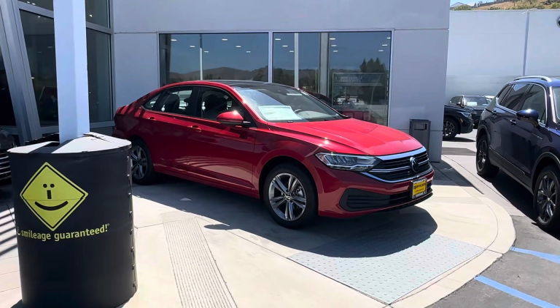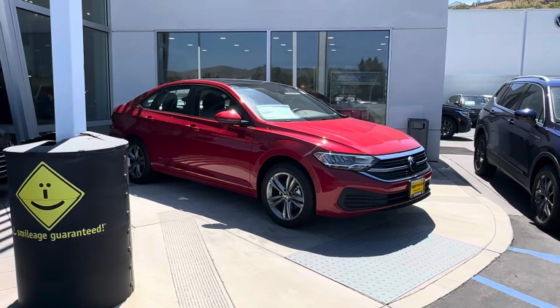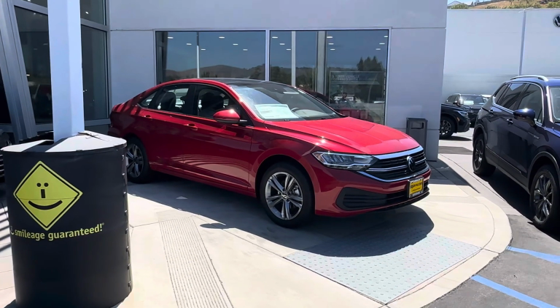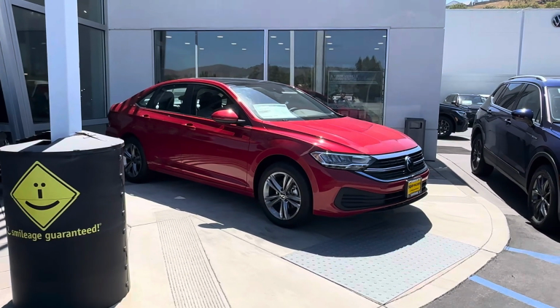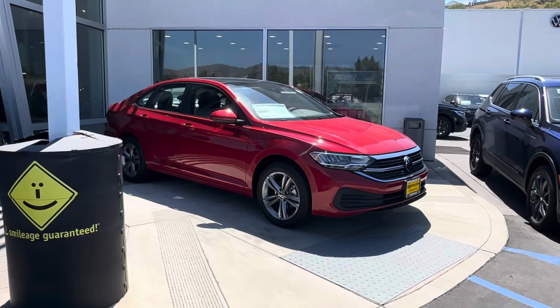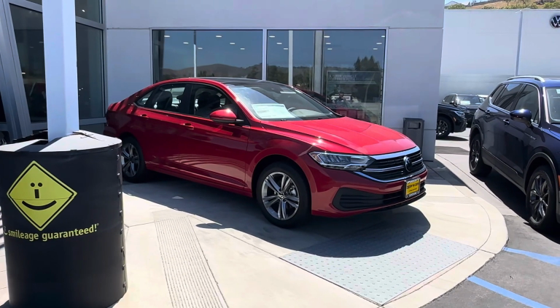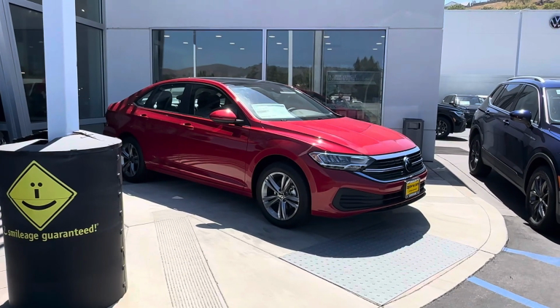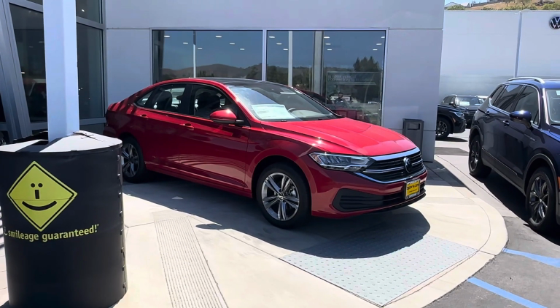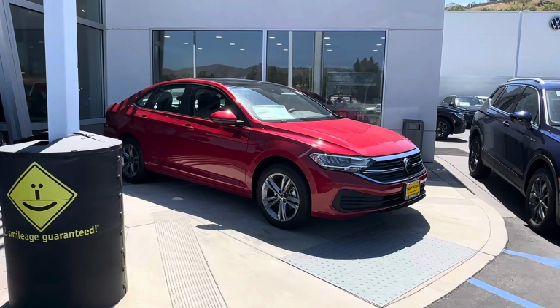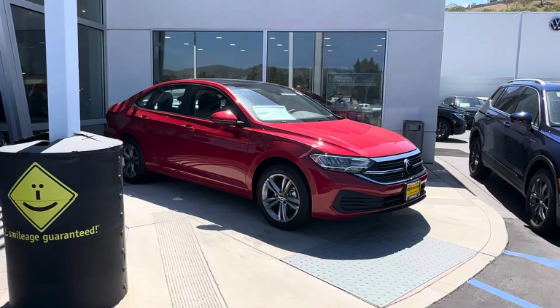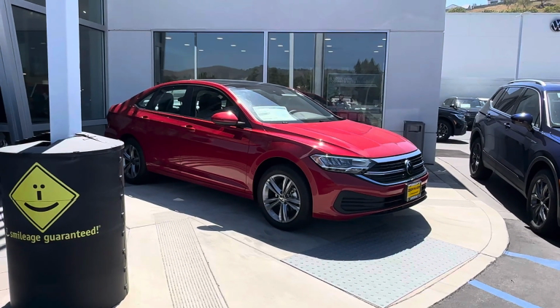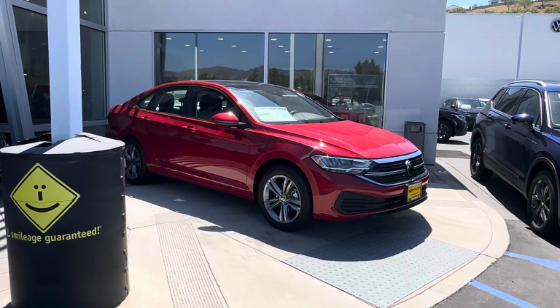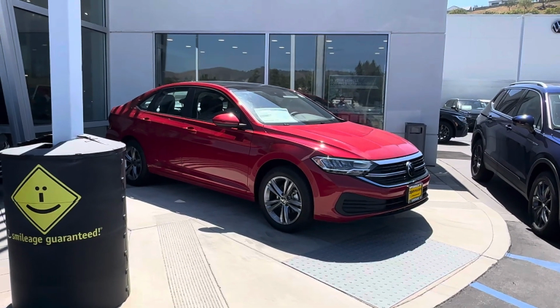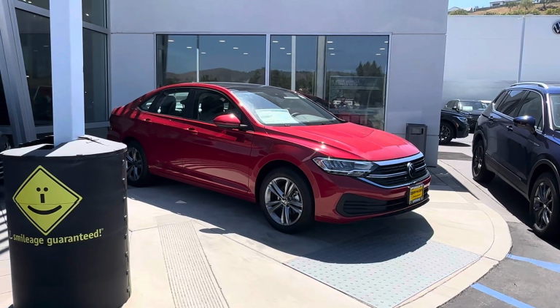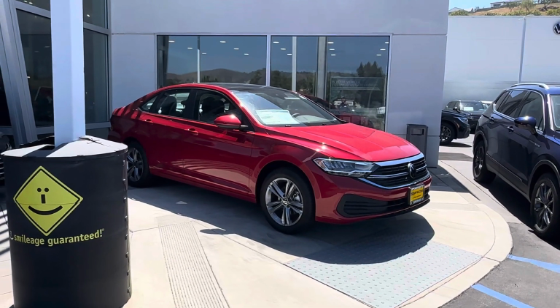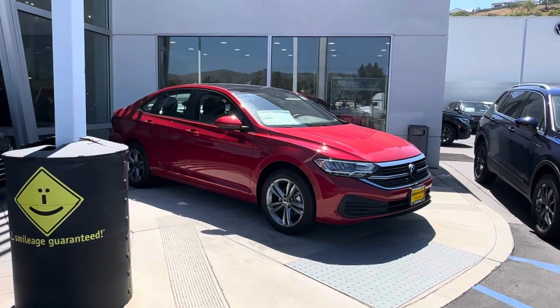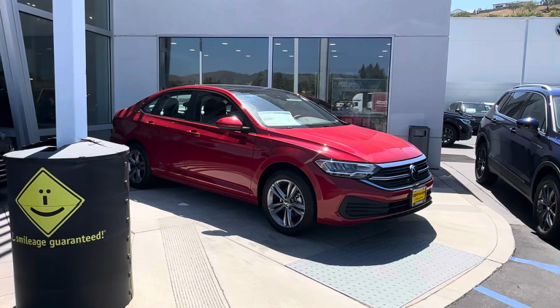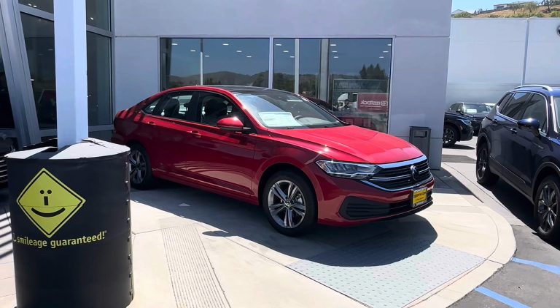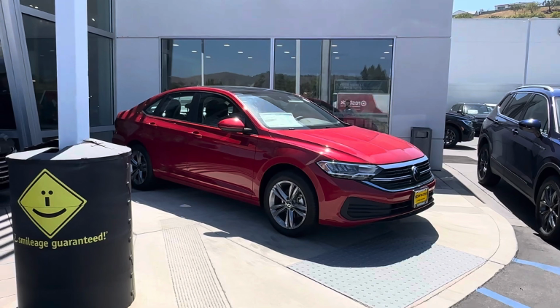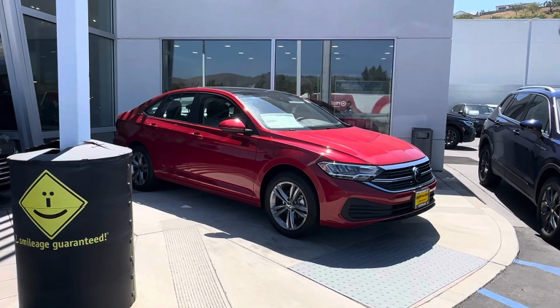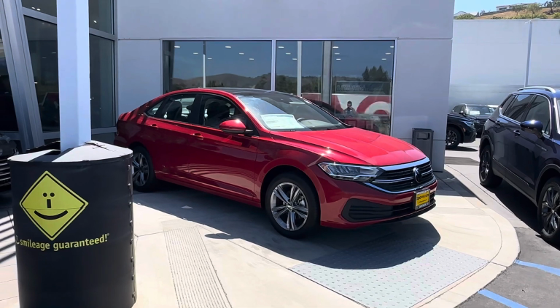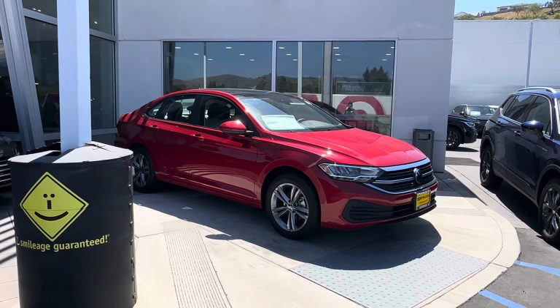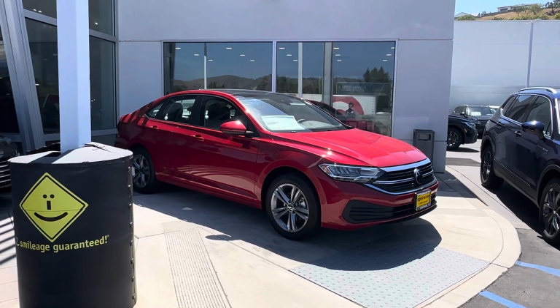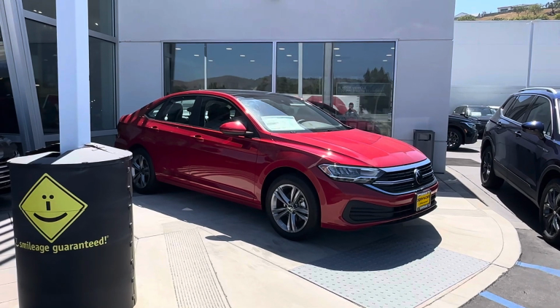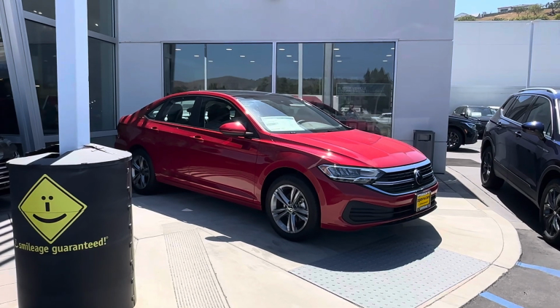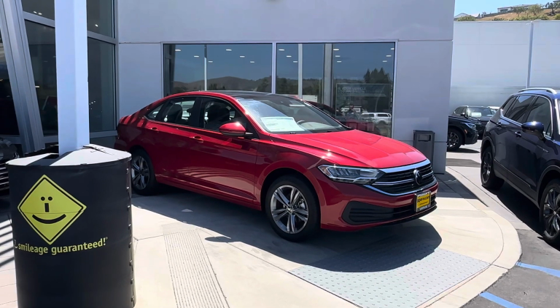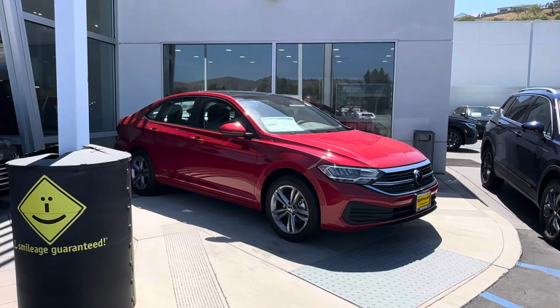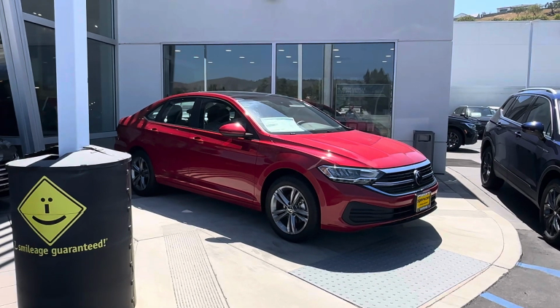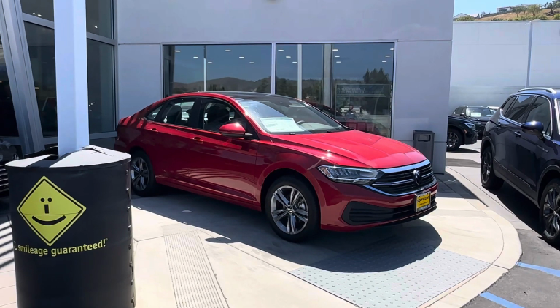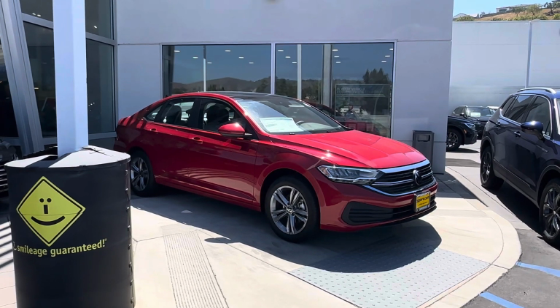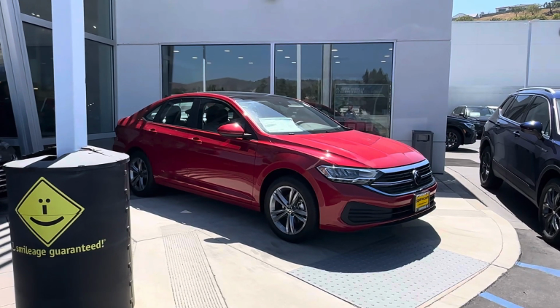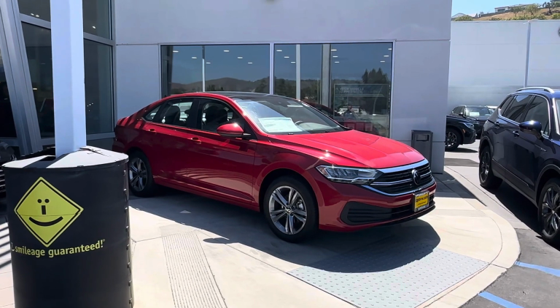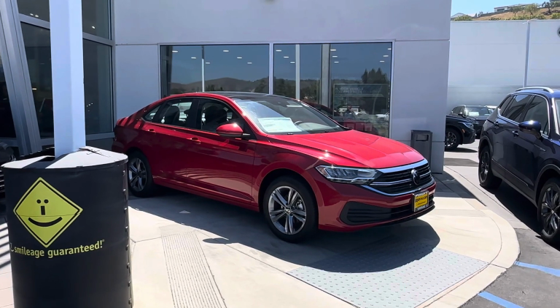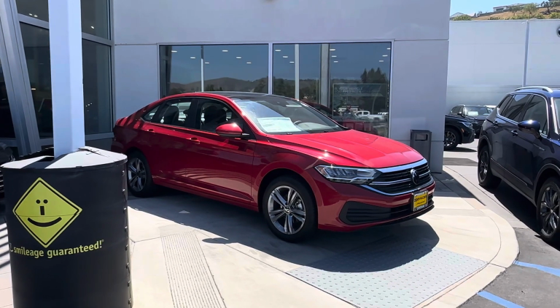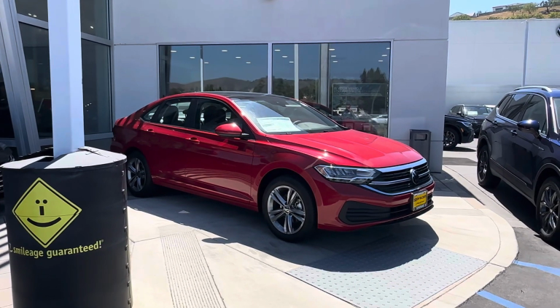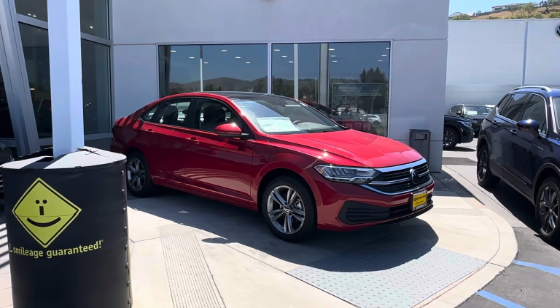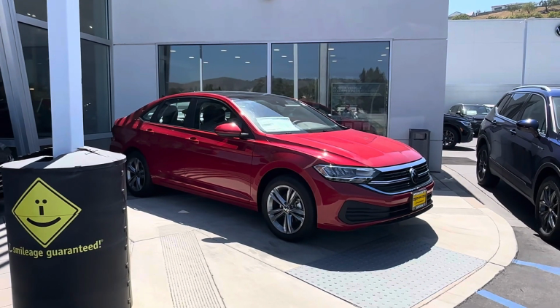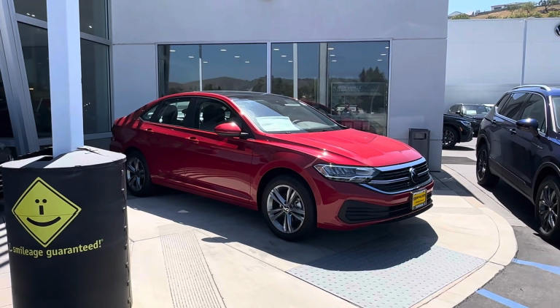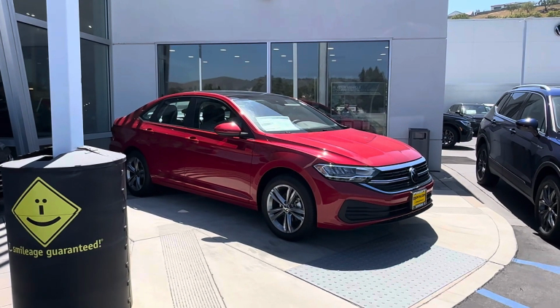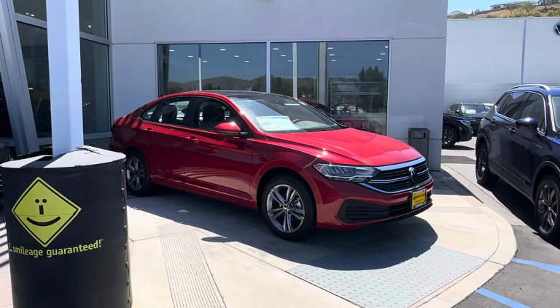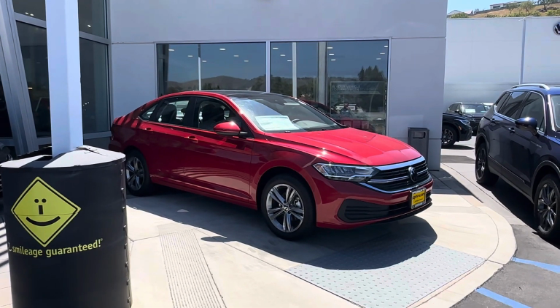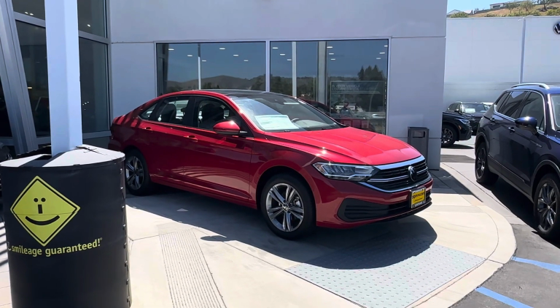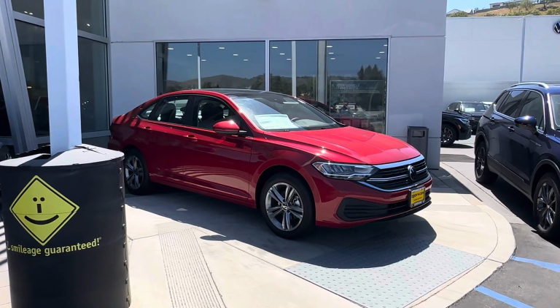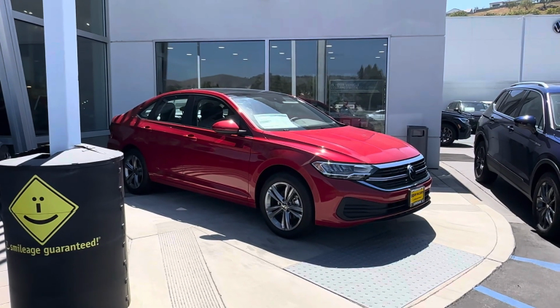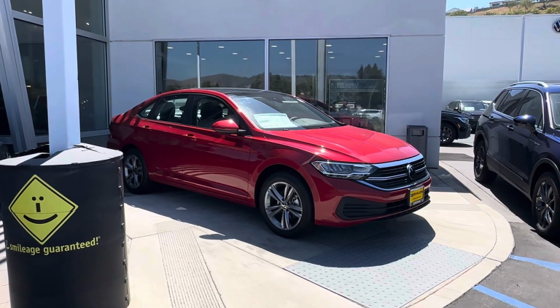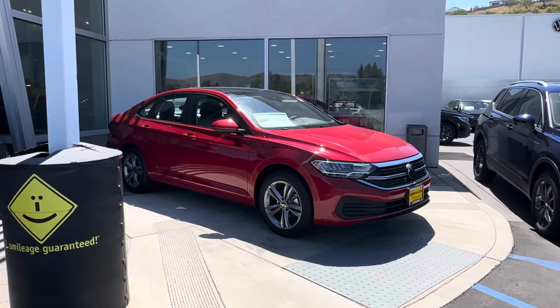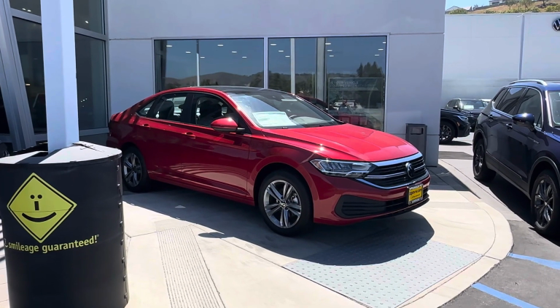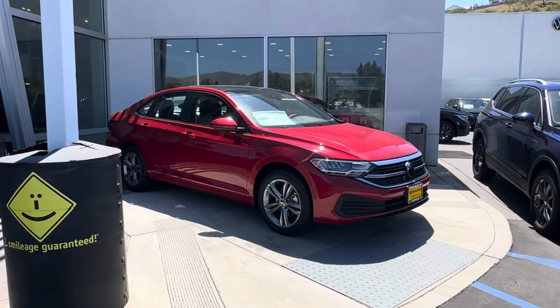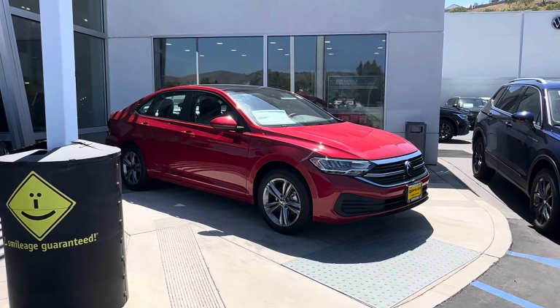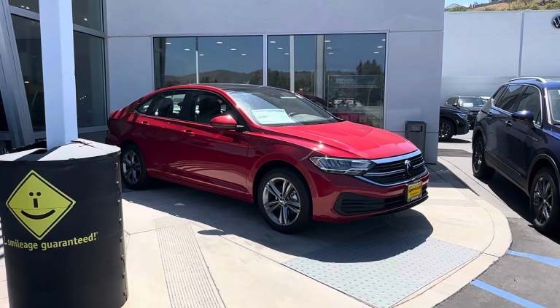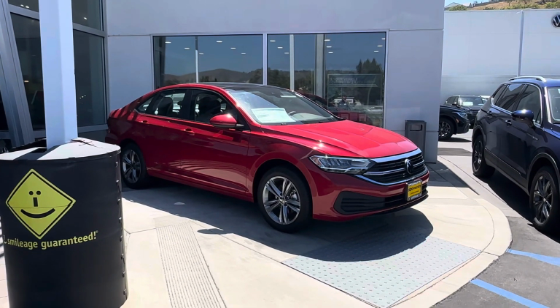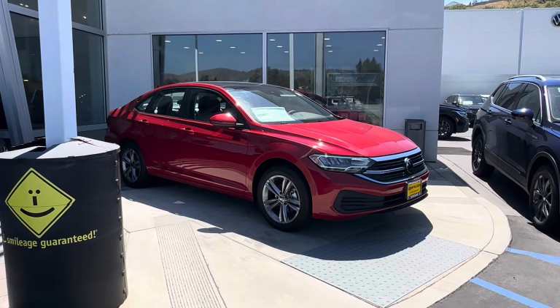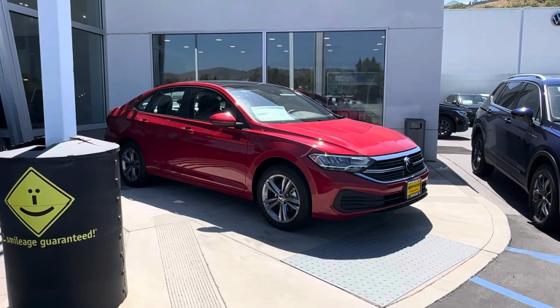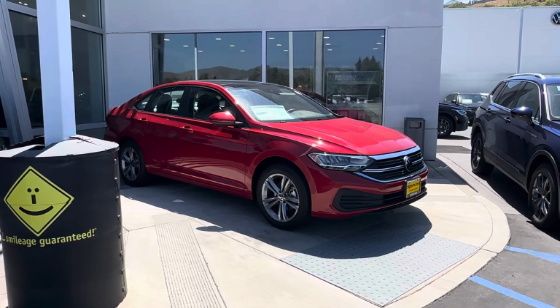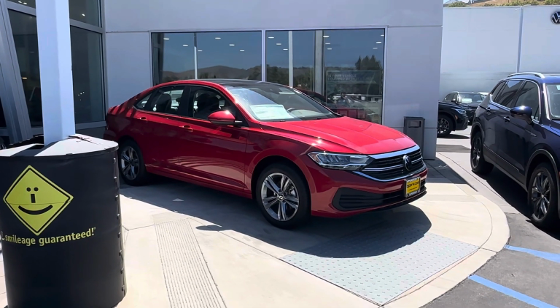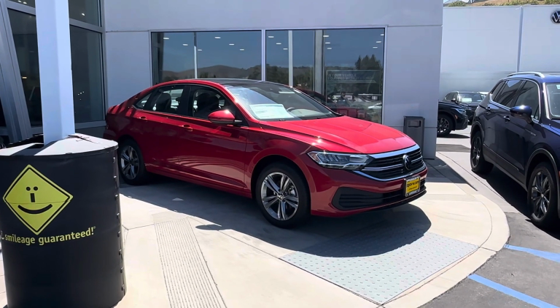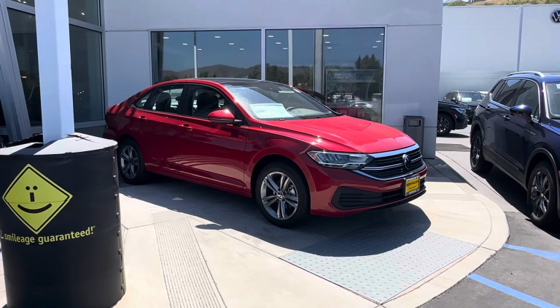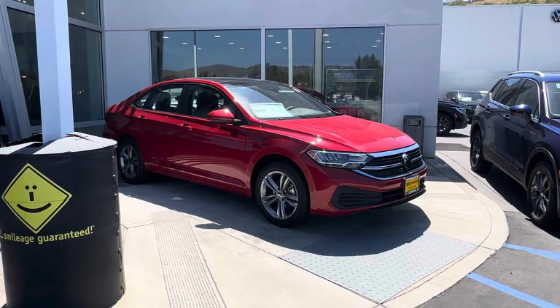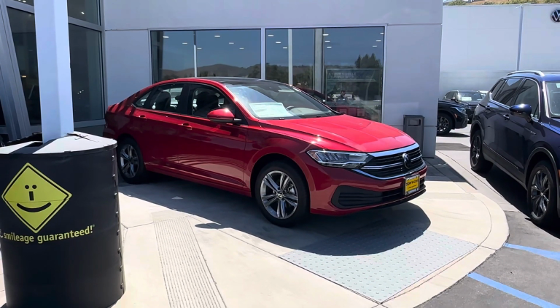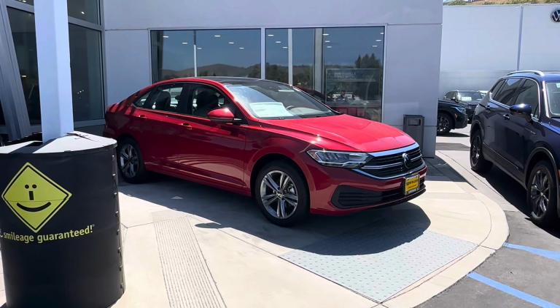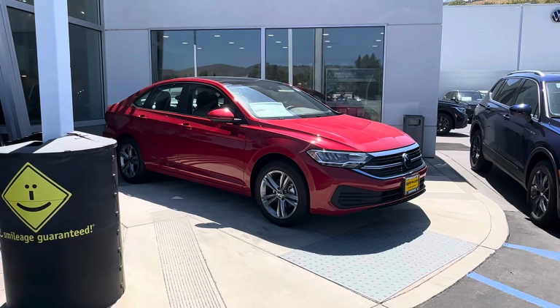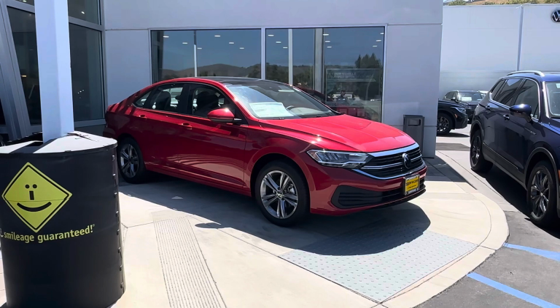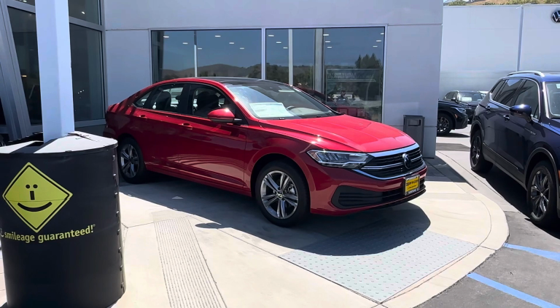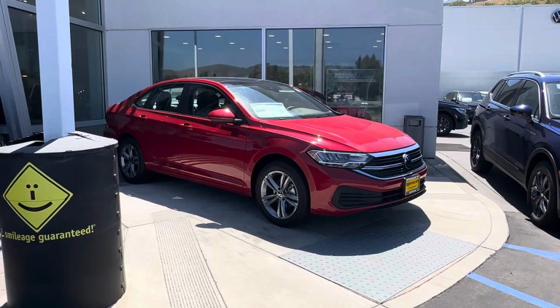So we do have a few, like I mentioned, and if you would like to stop by, let me know. I'll be happy to assist you. Once again, this is Edward from Capistrano Volkswagen. Thank you so much.